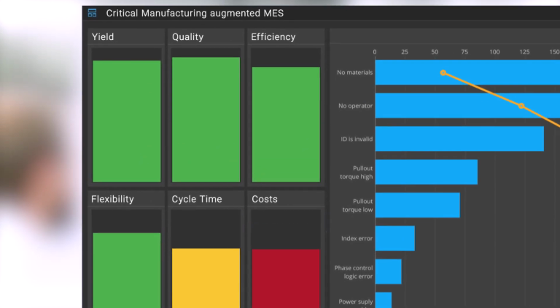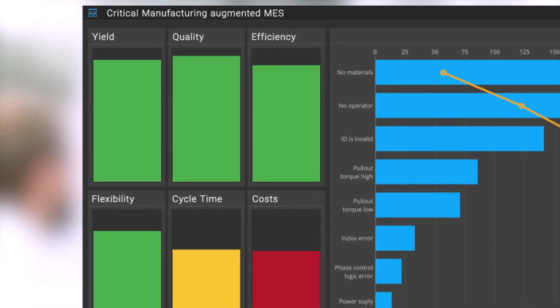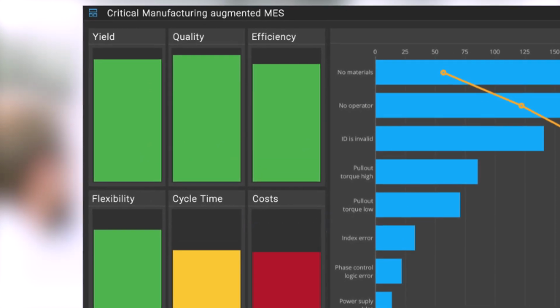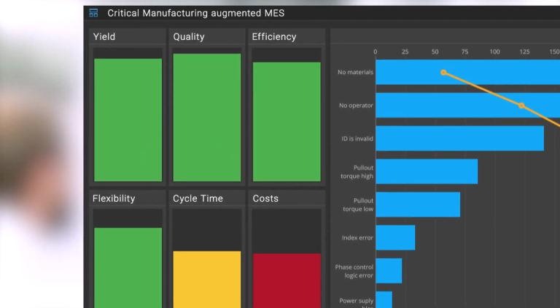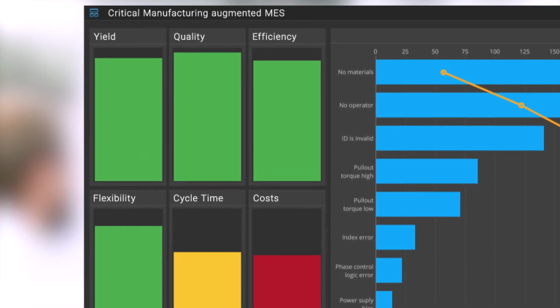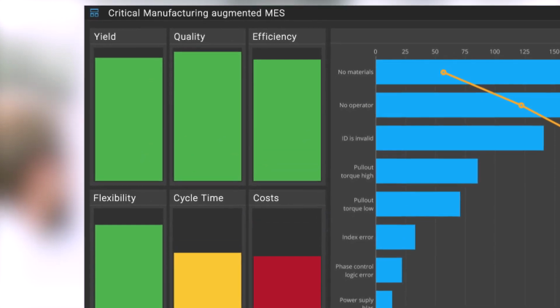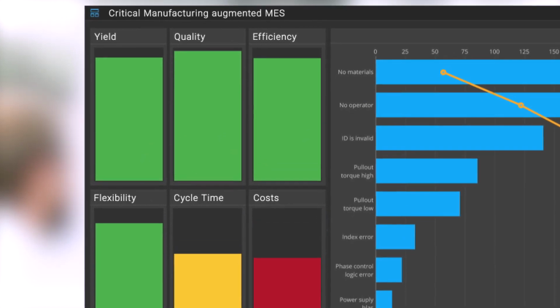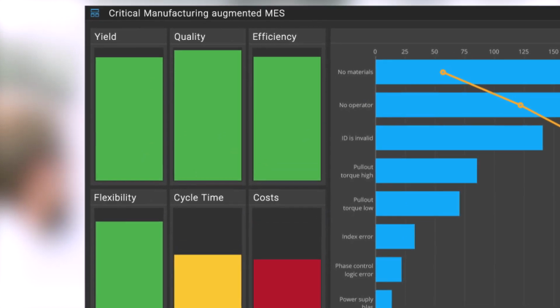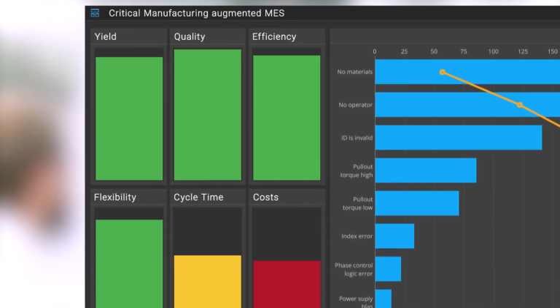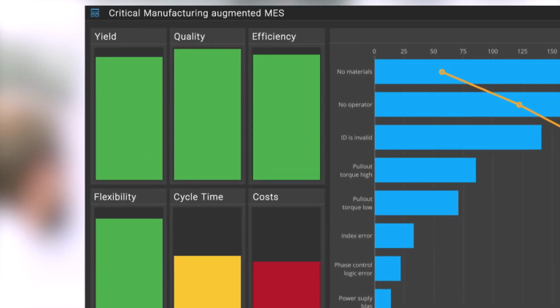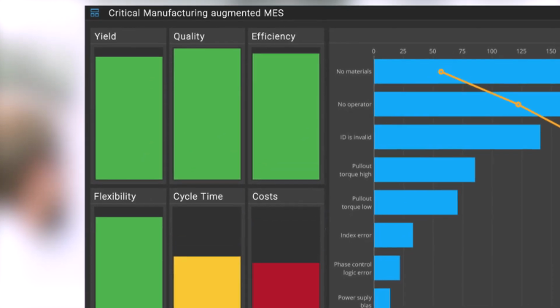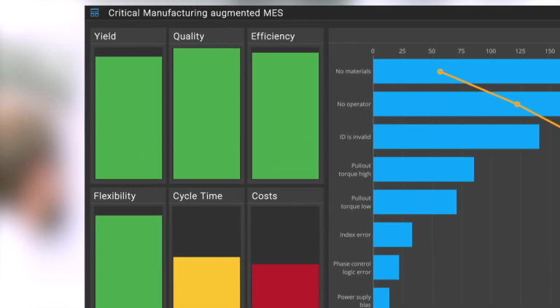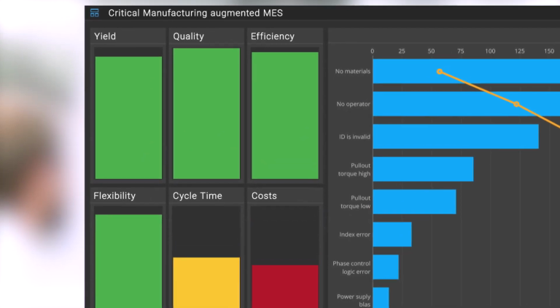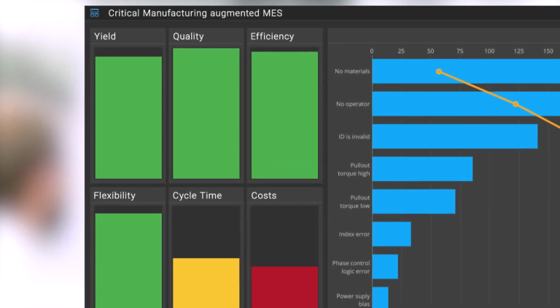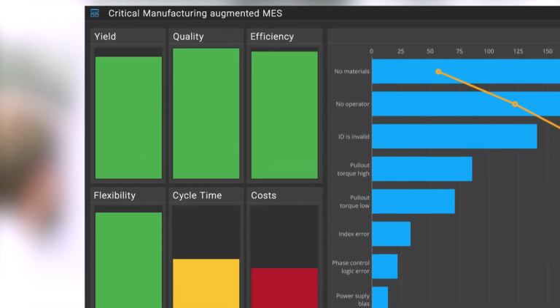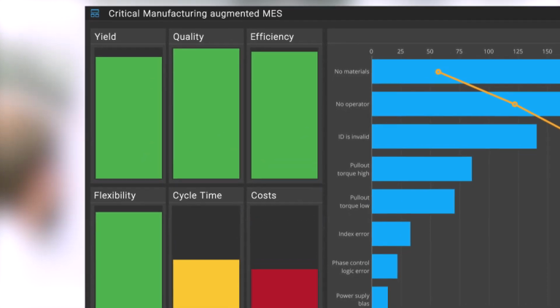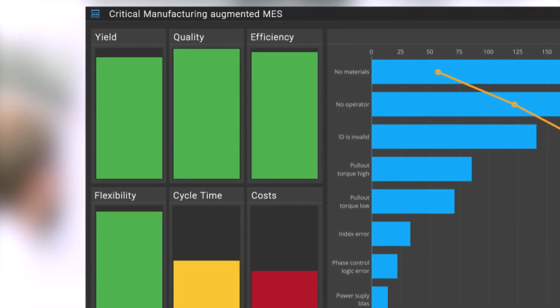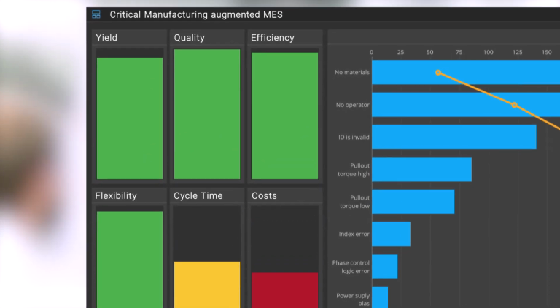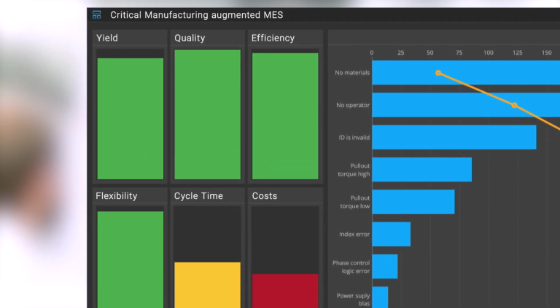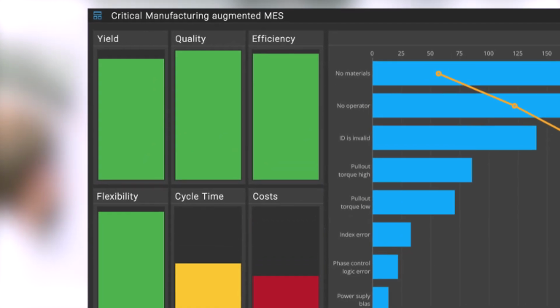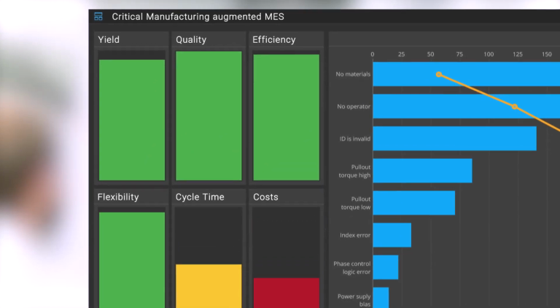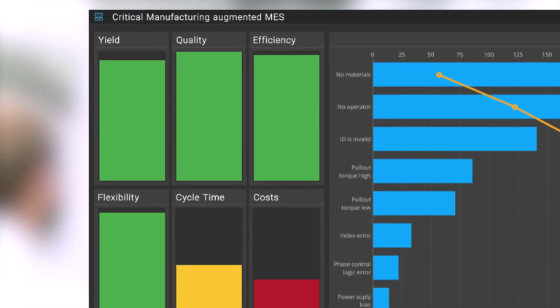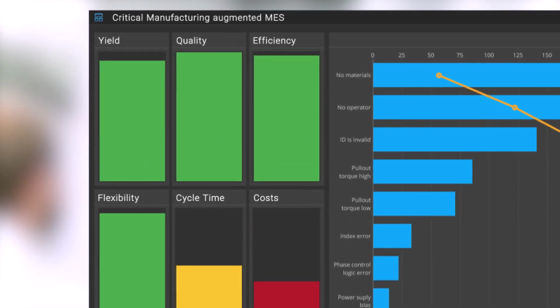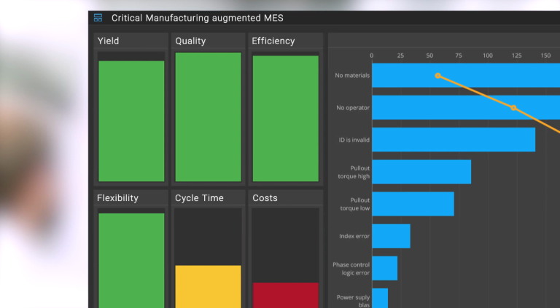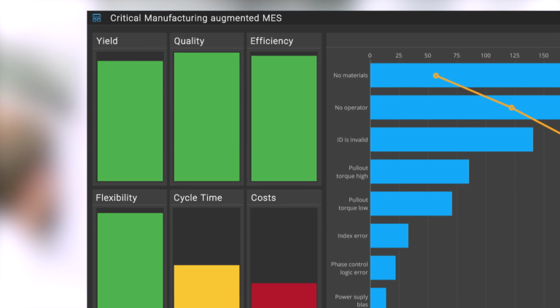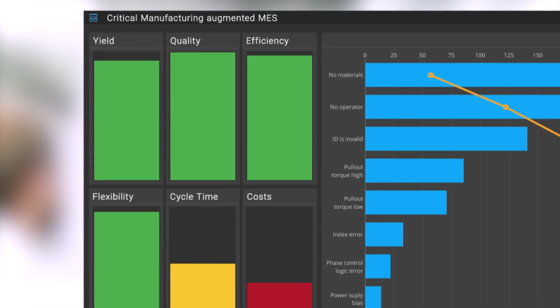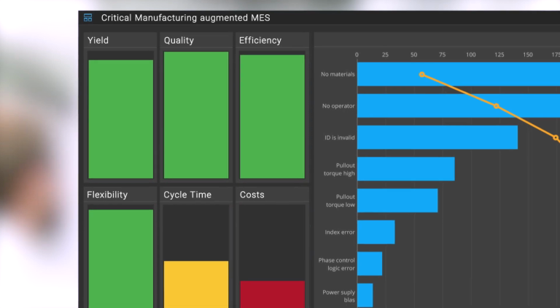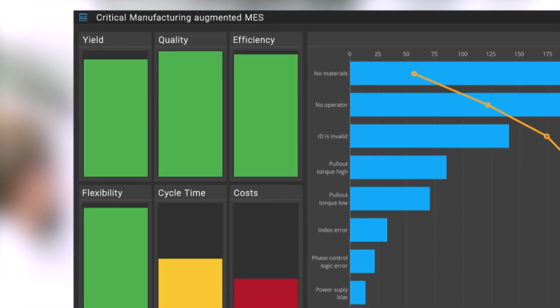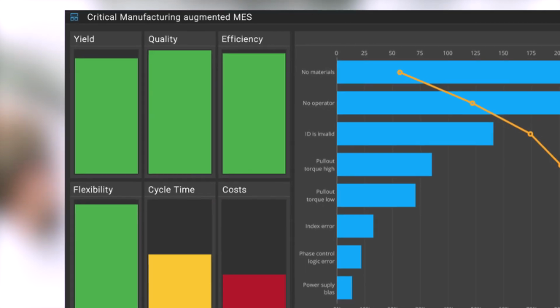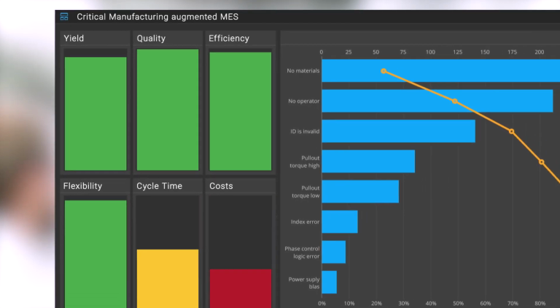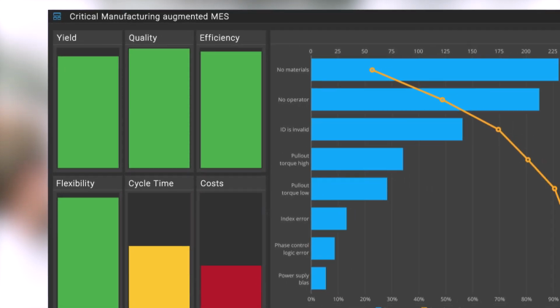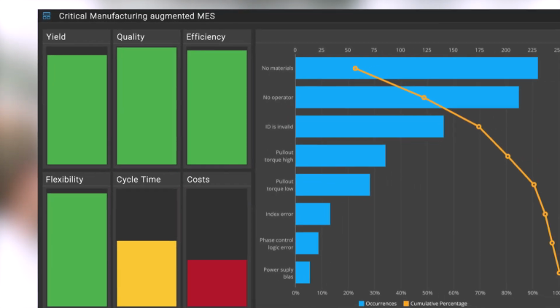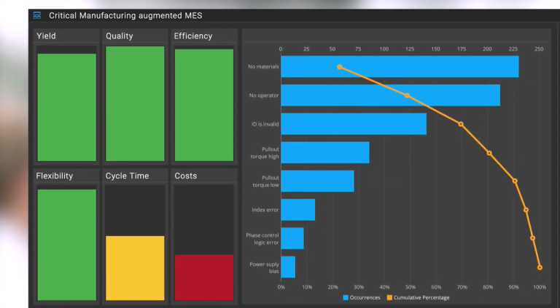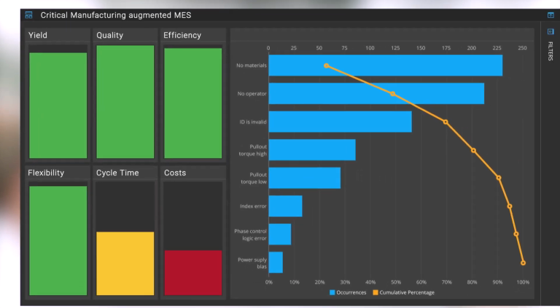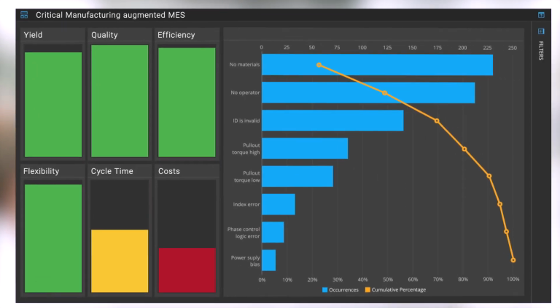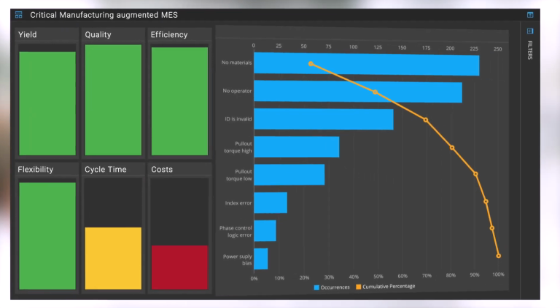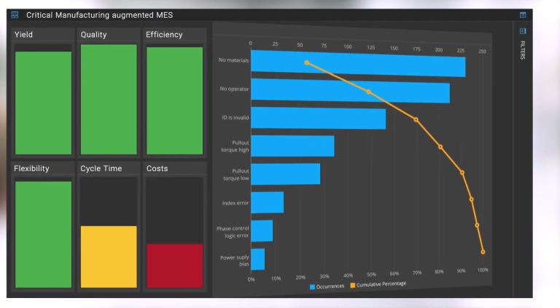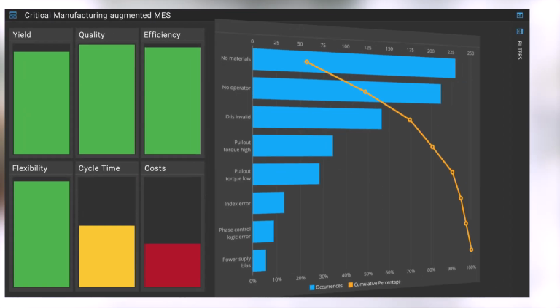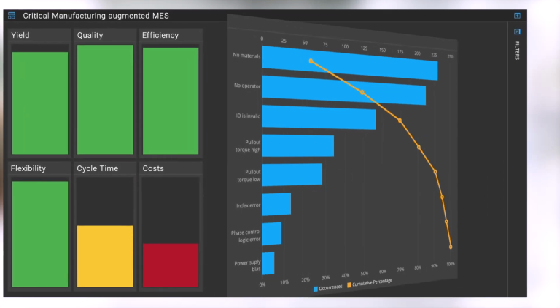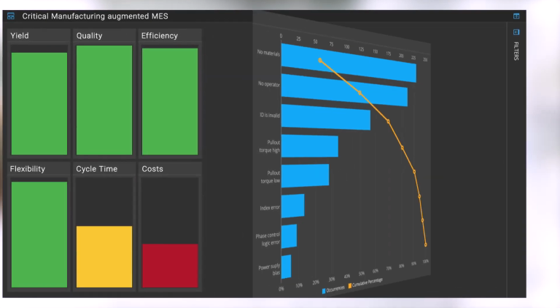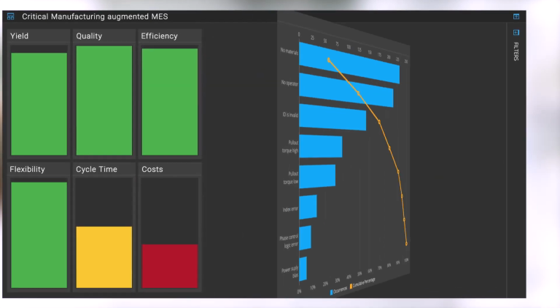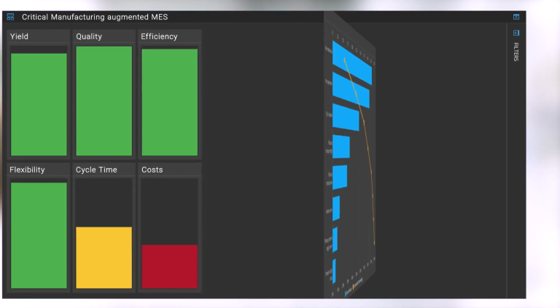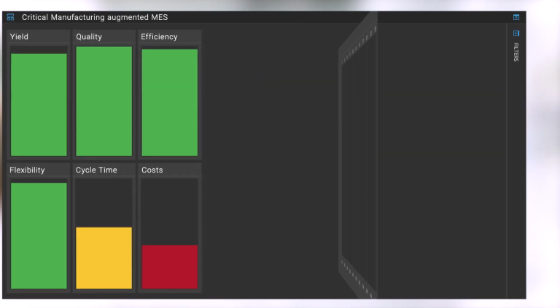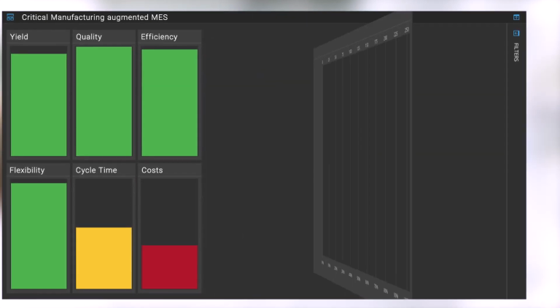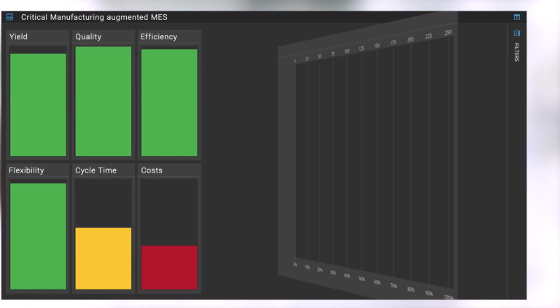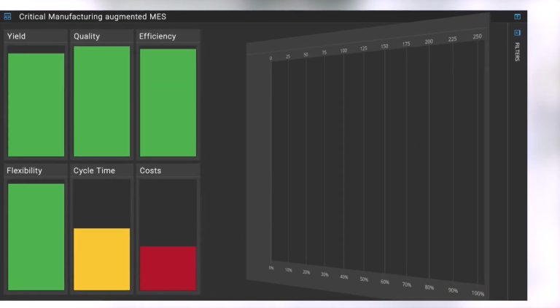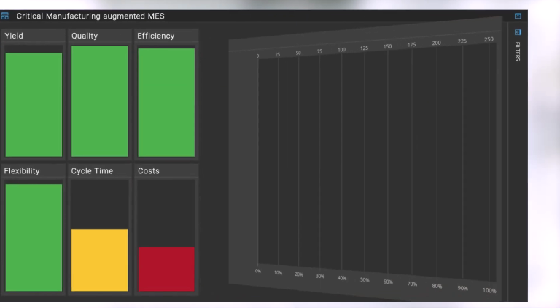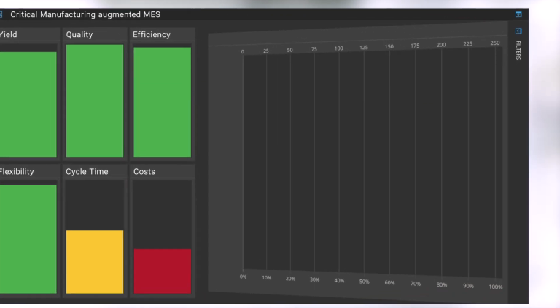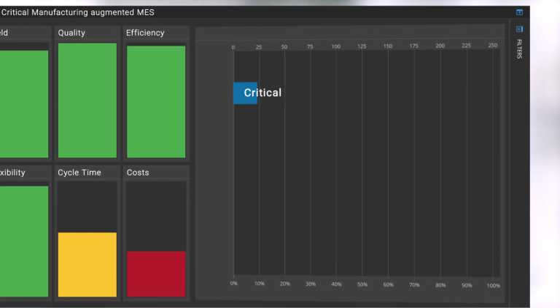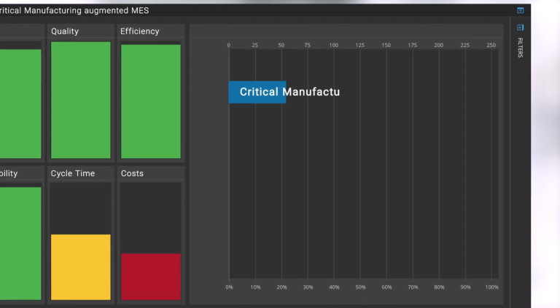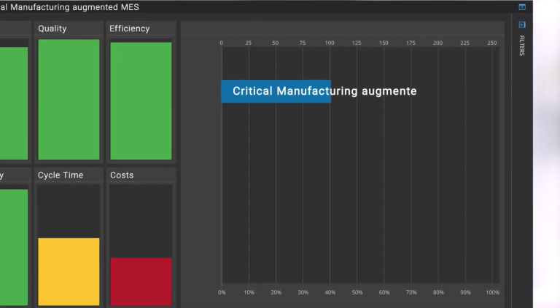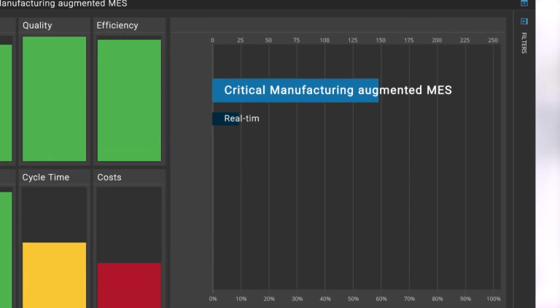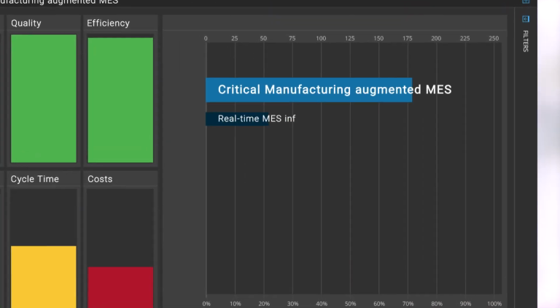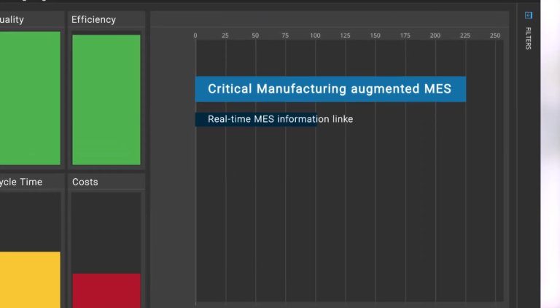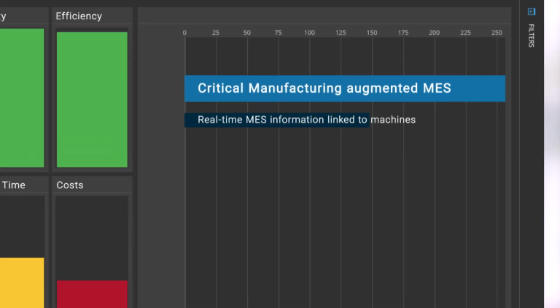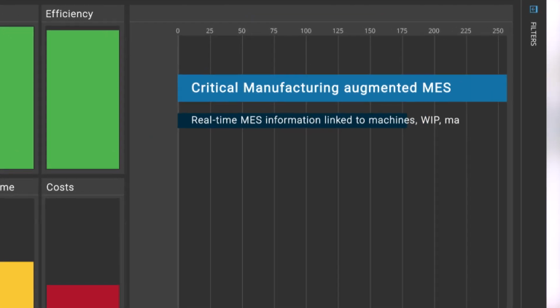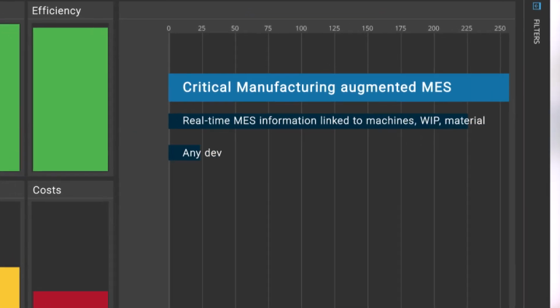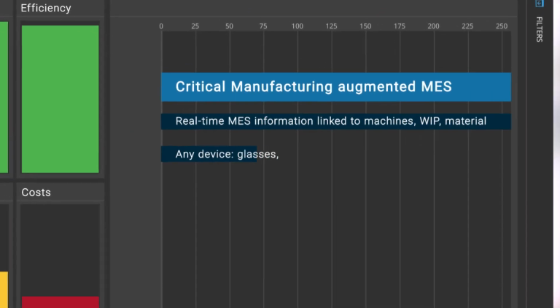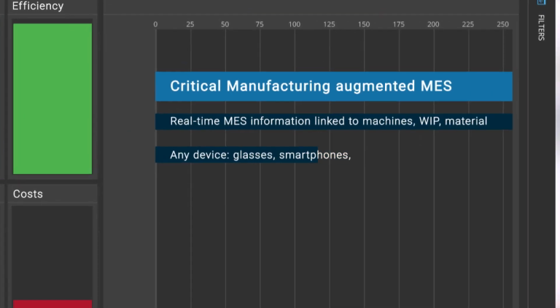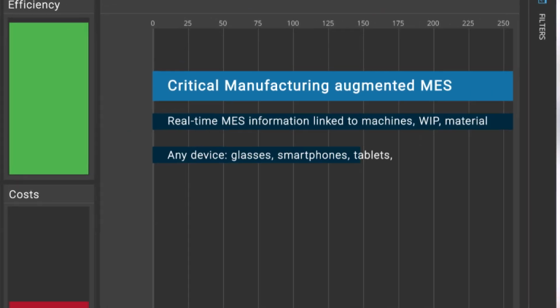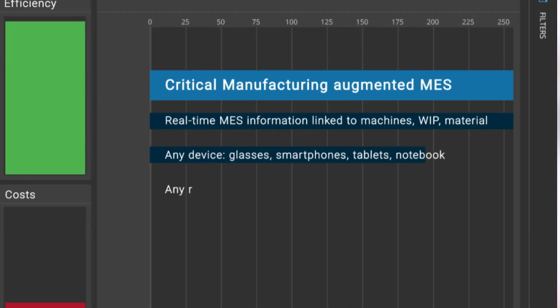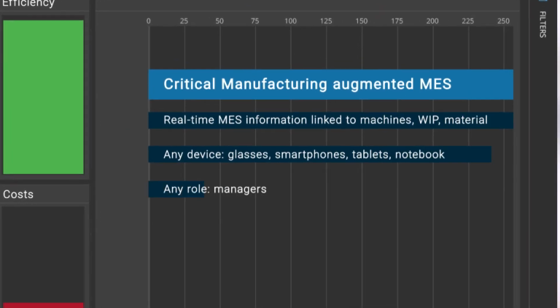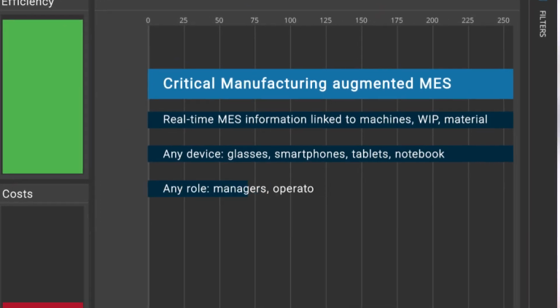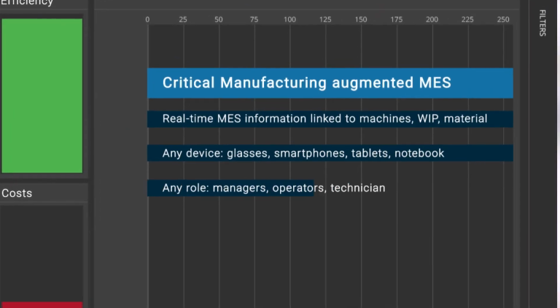Critical Manufacturing. Augmented MES for Industry 4.0 — all the way.